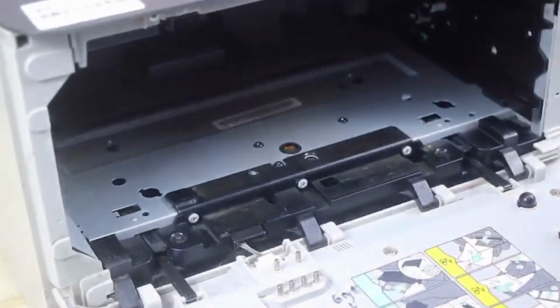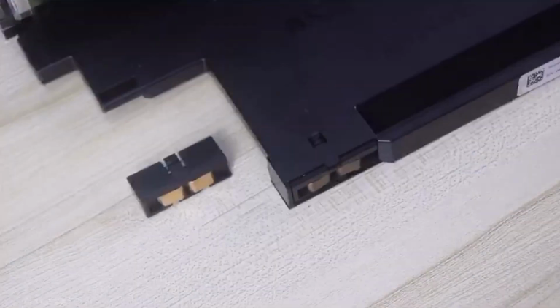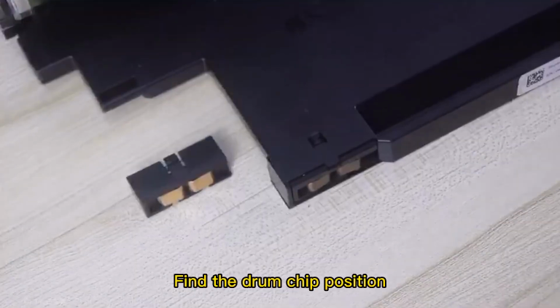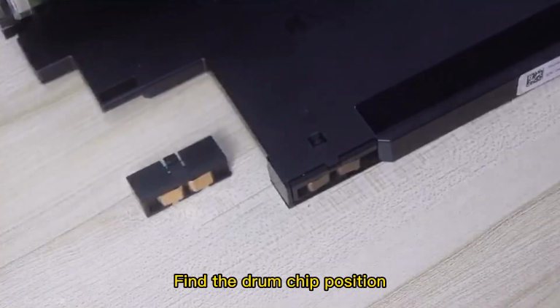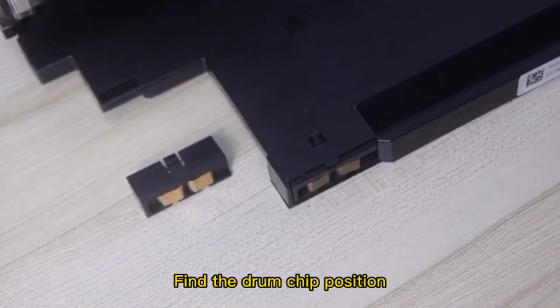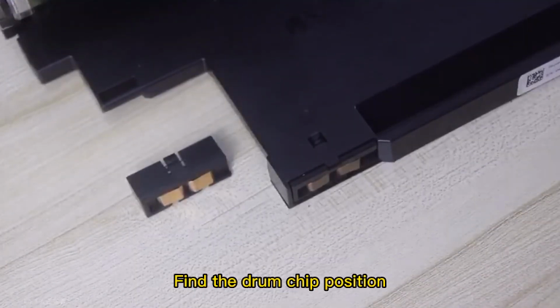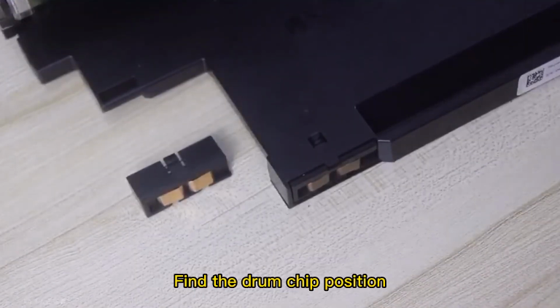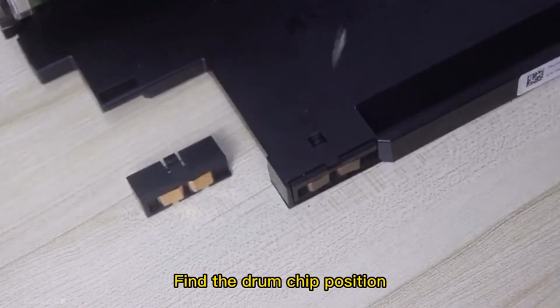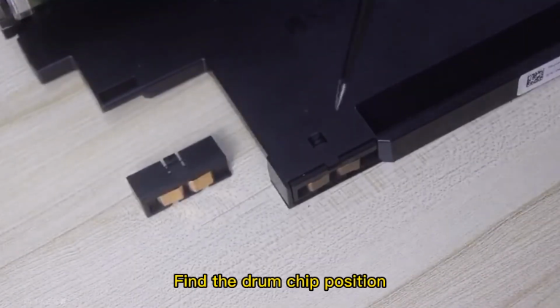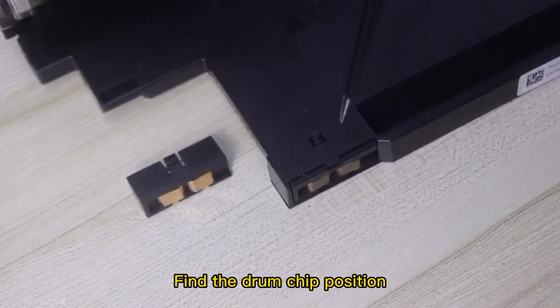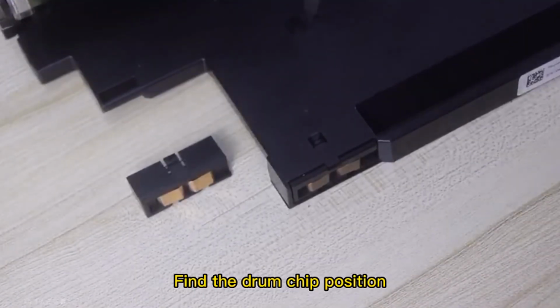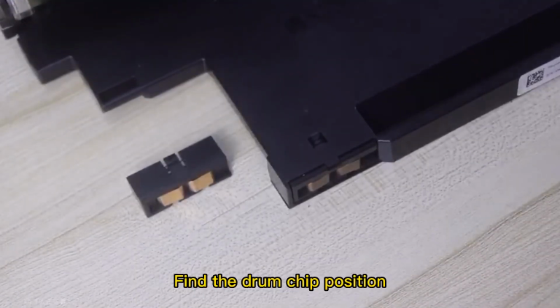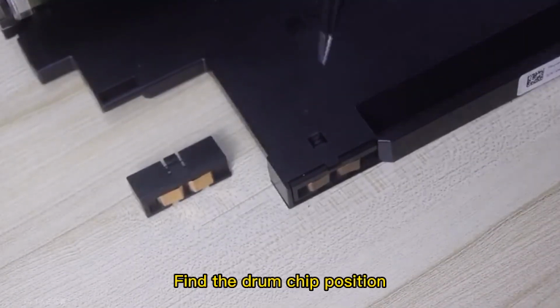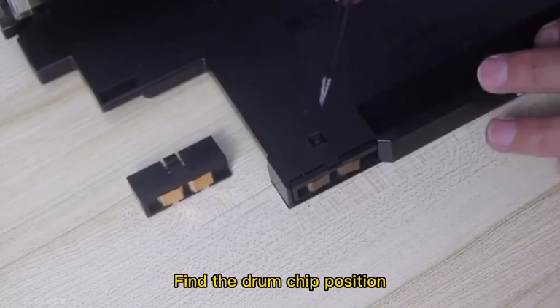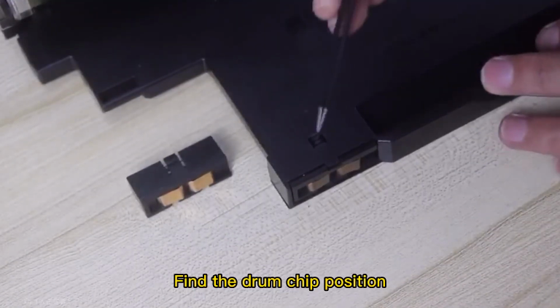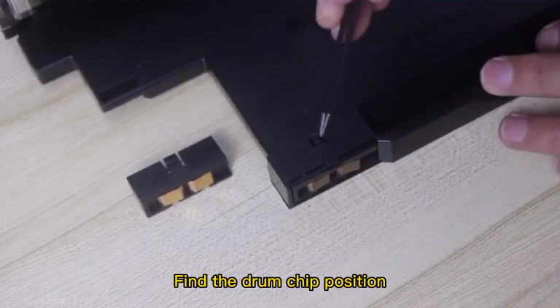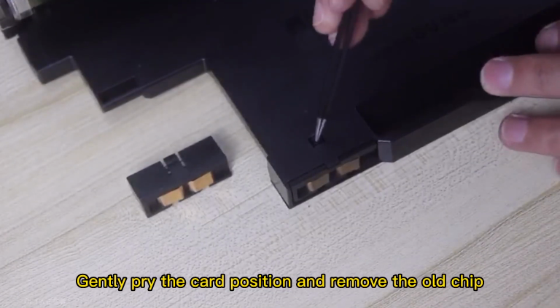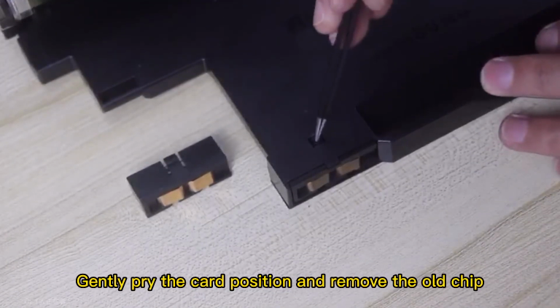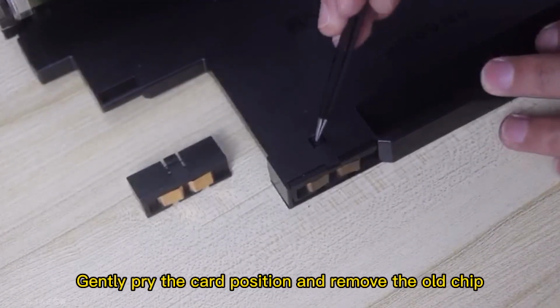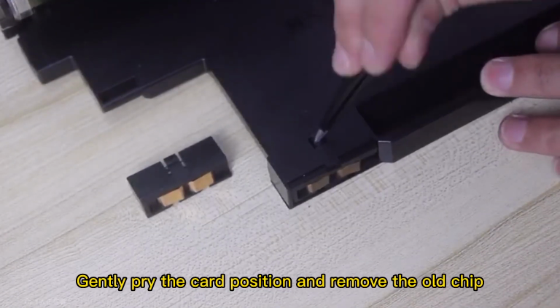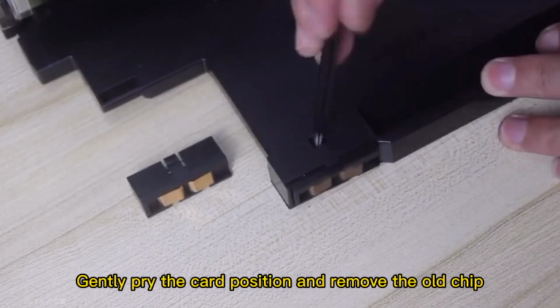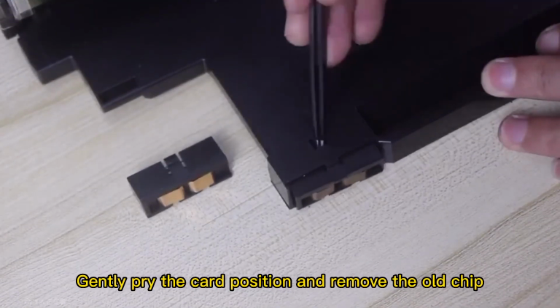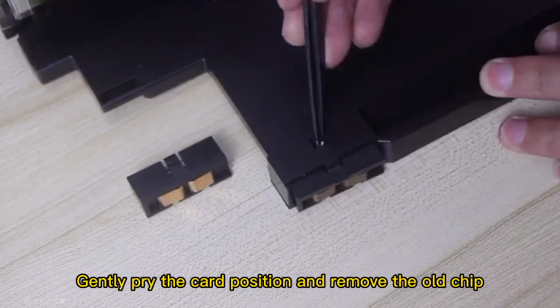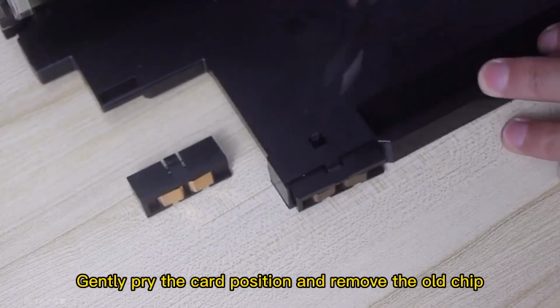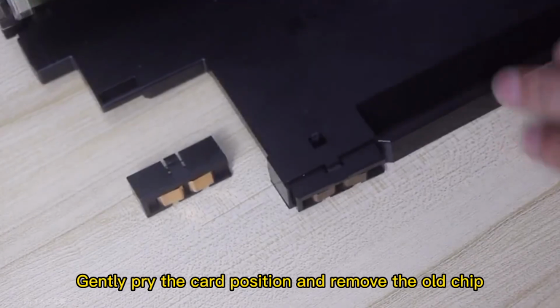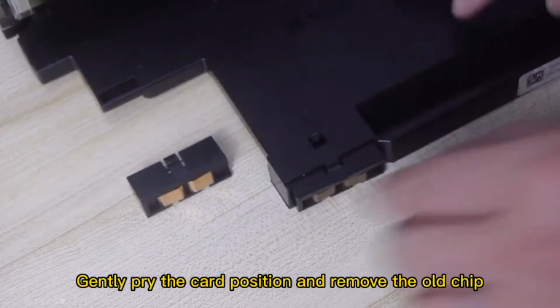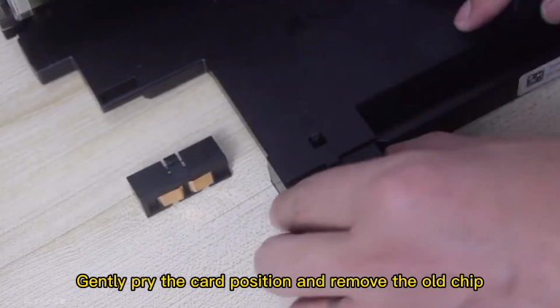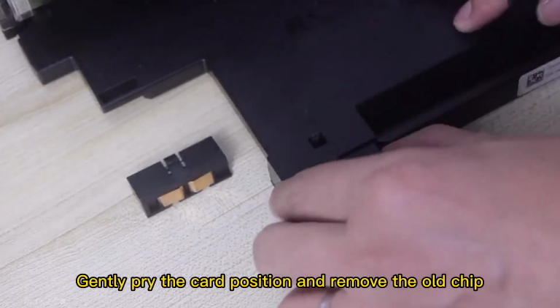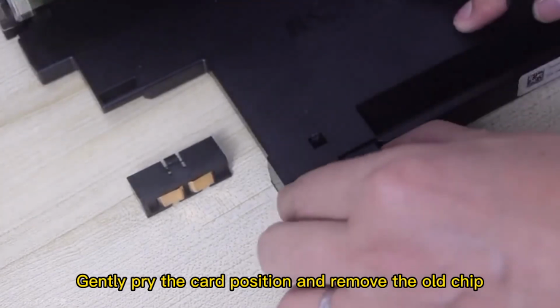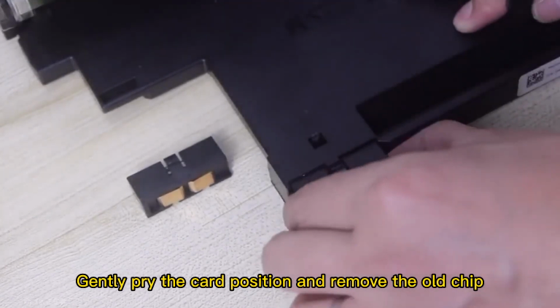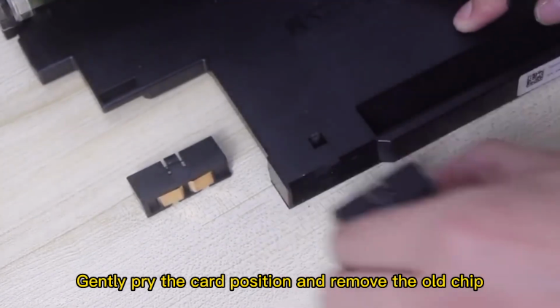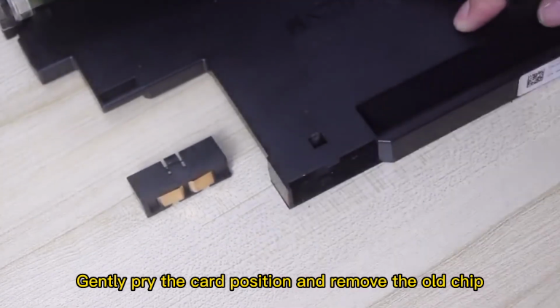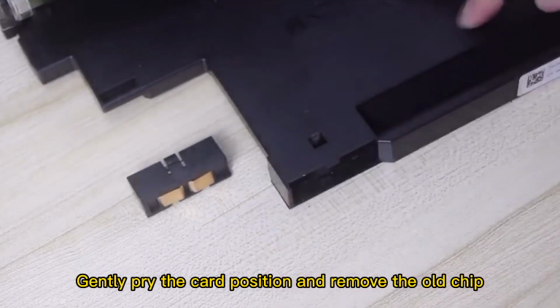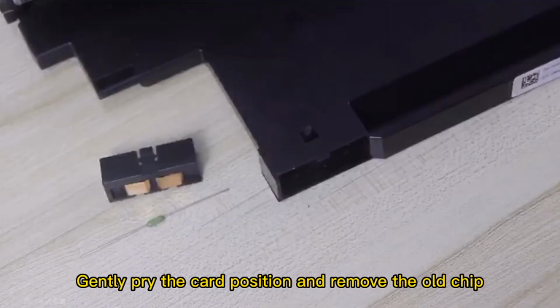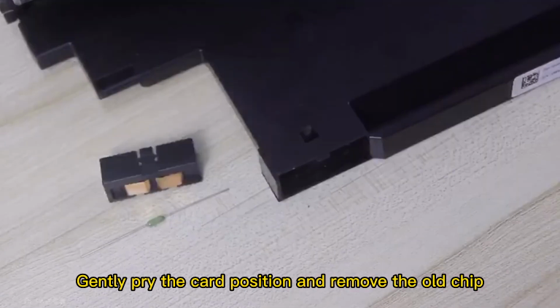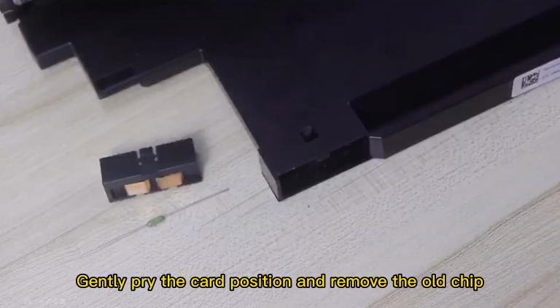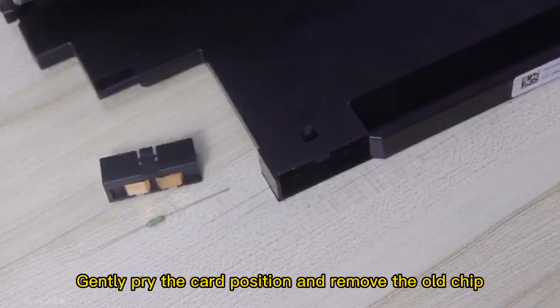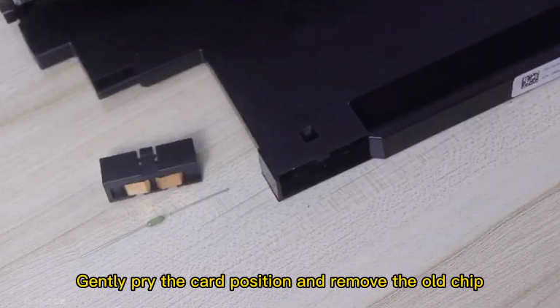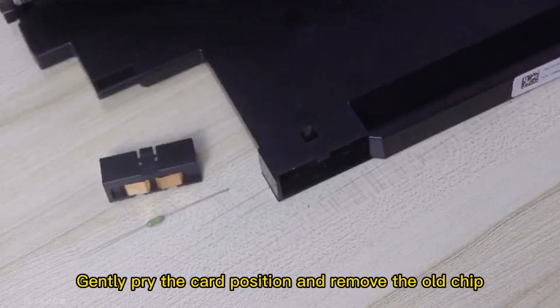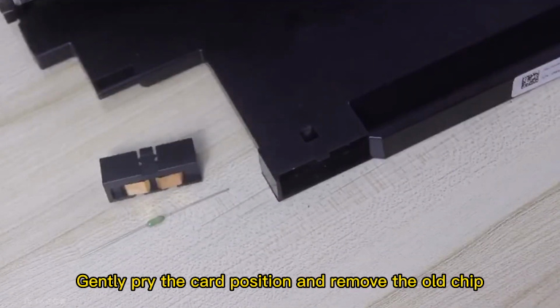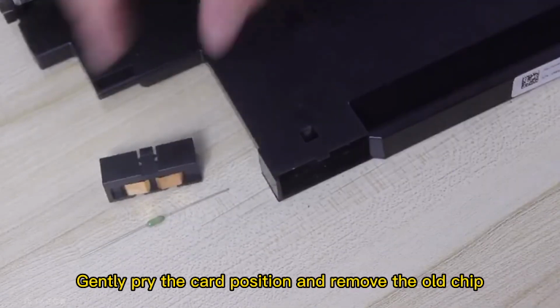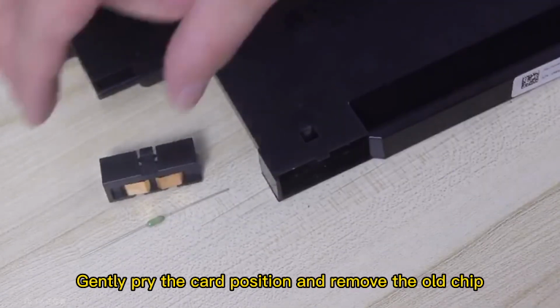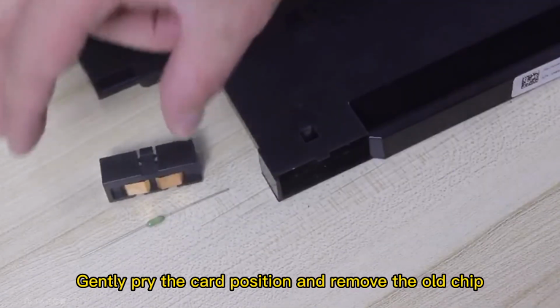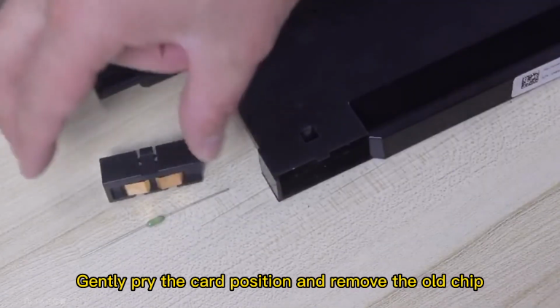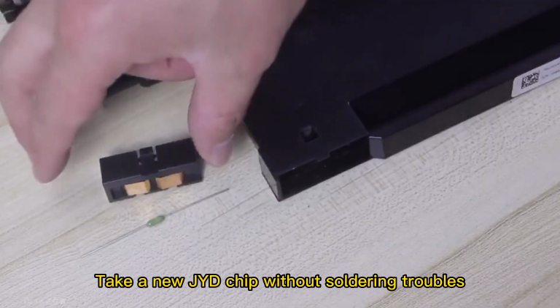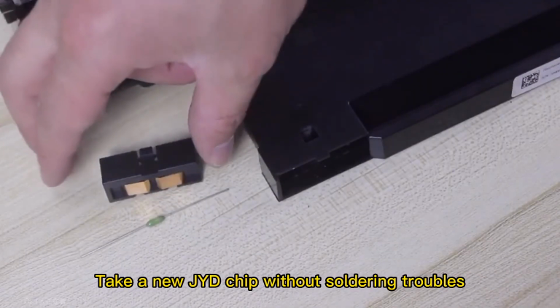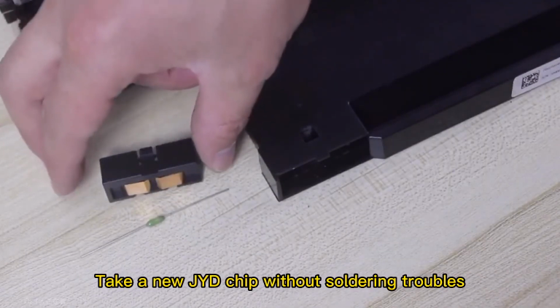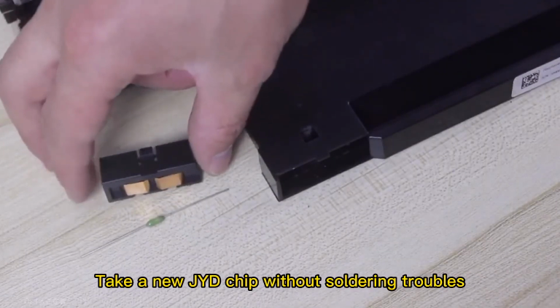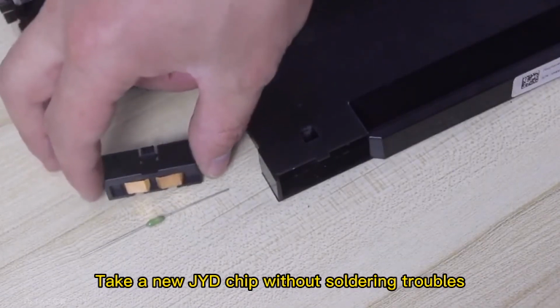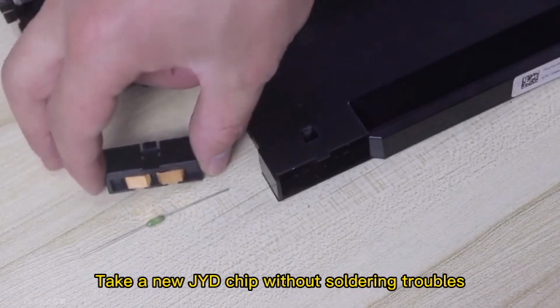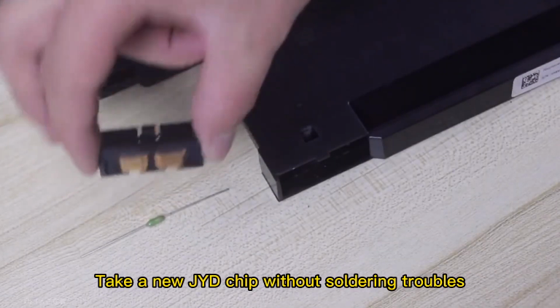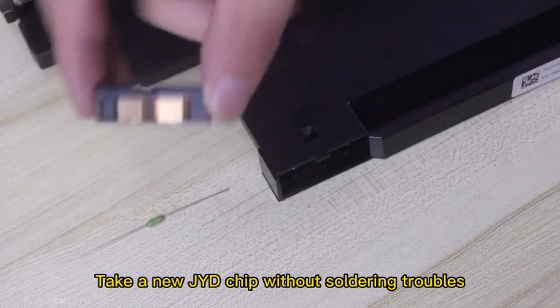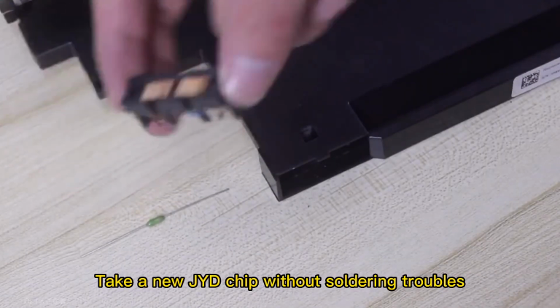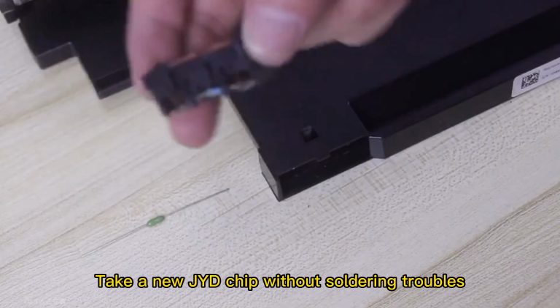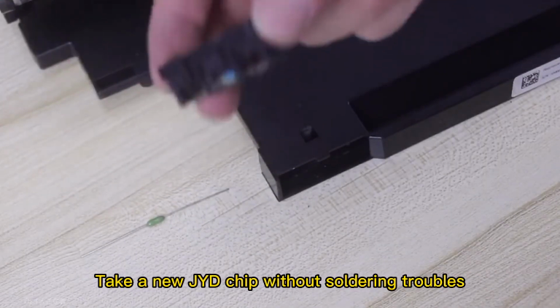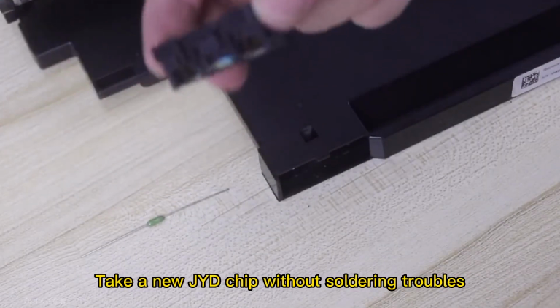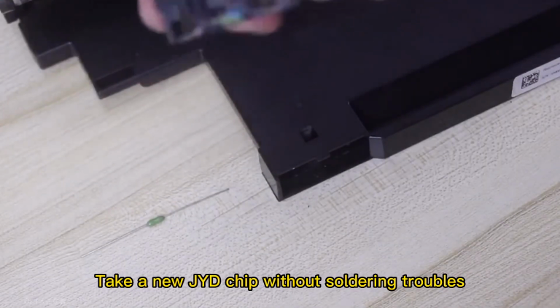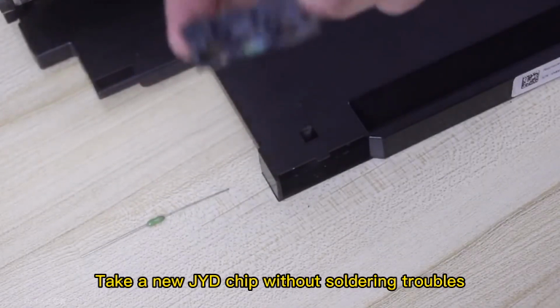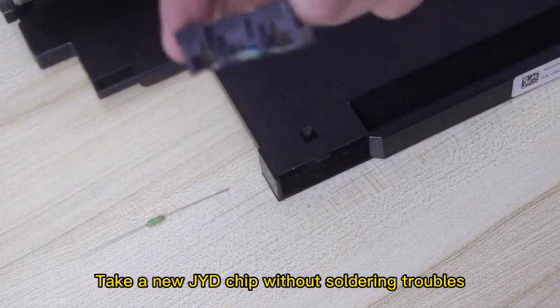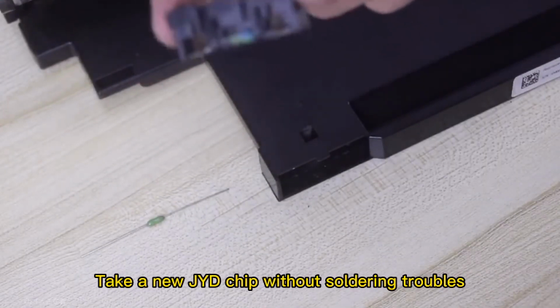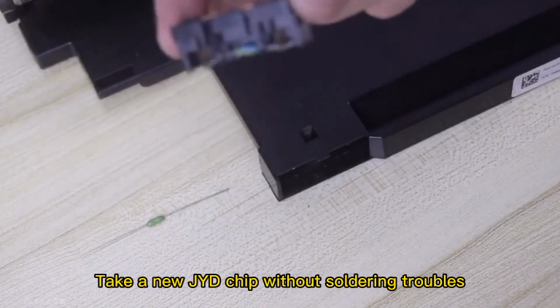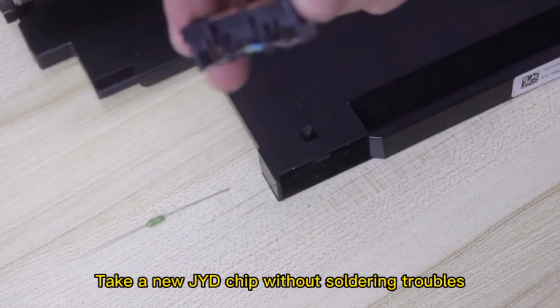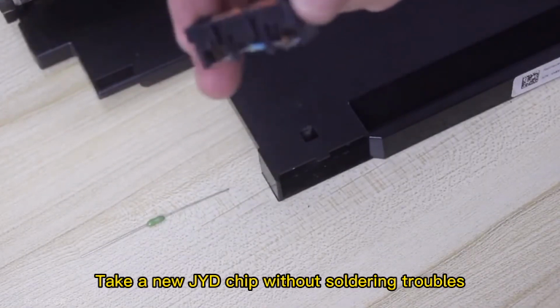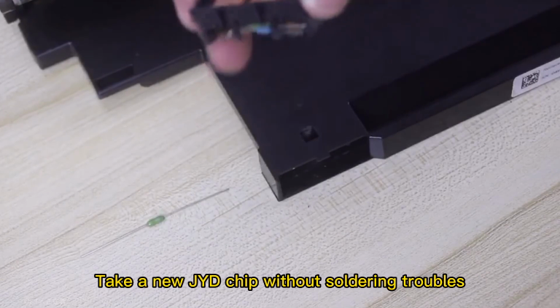Find the drum chip position. Gently pry the card position and remove the old chip. Take a new Jade chip — this type requires no soldering.